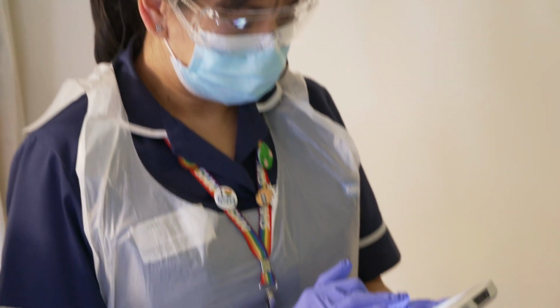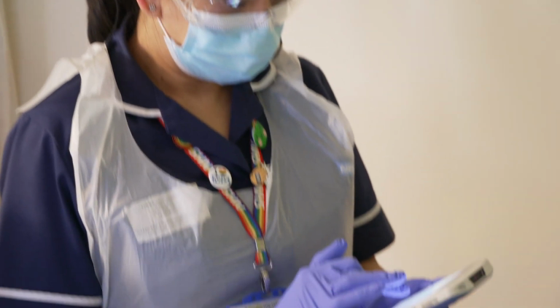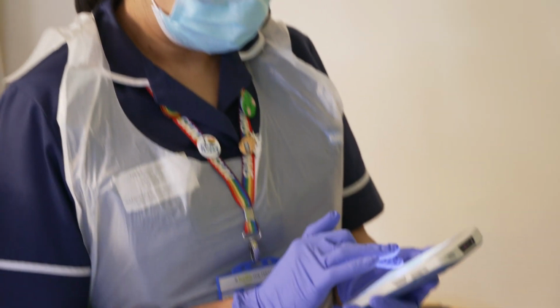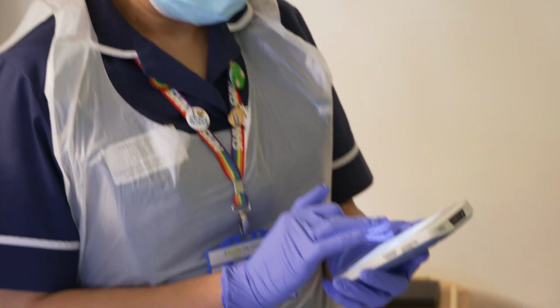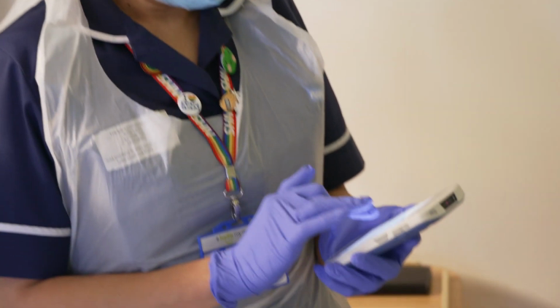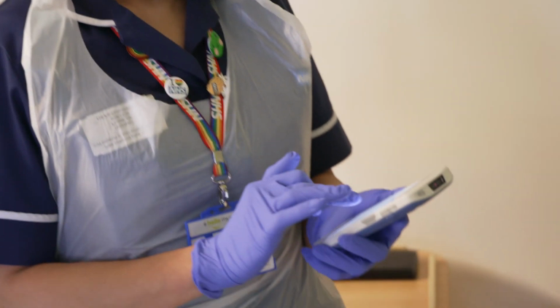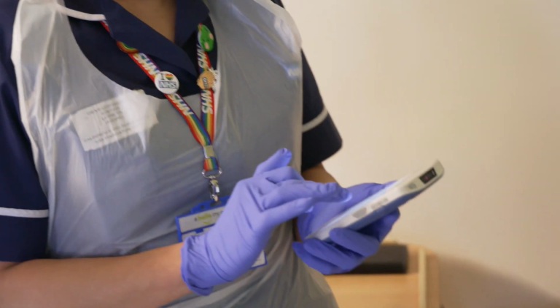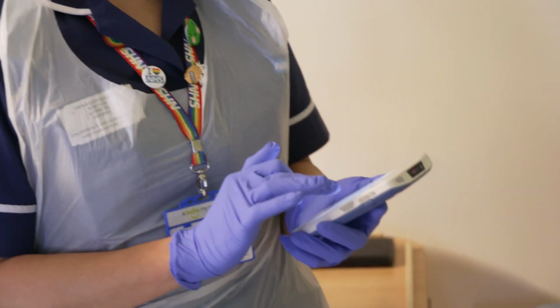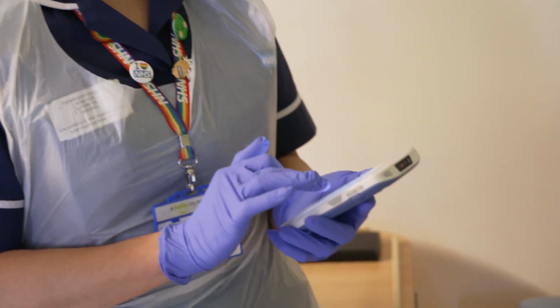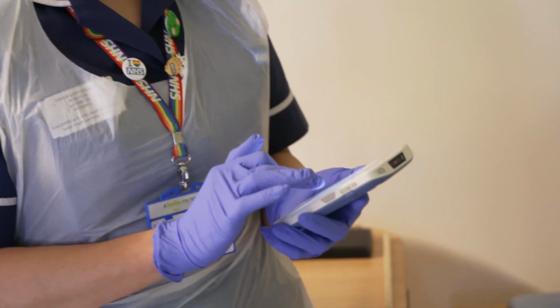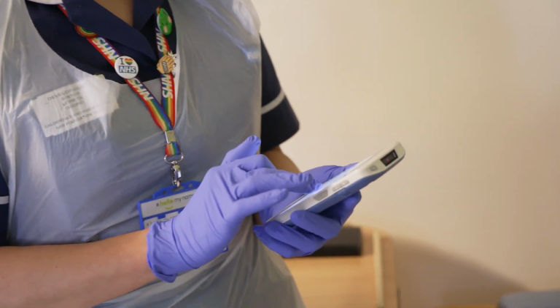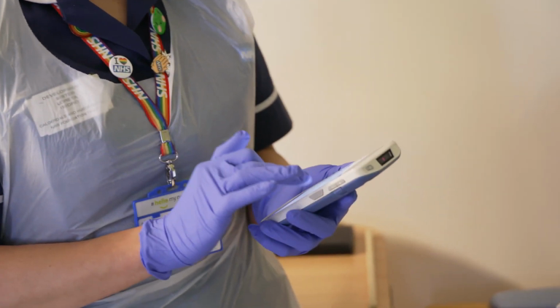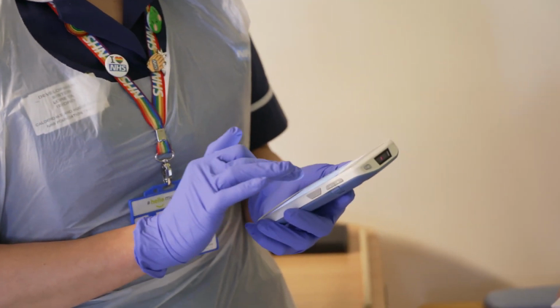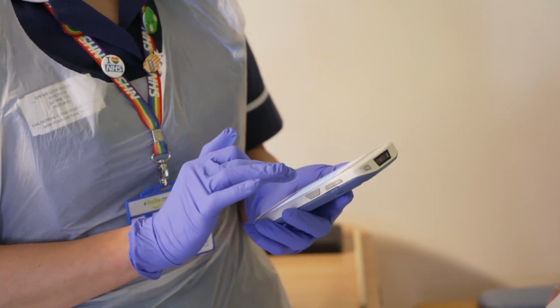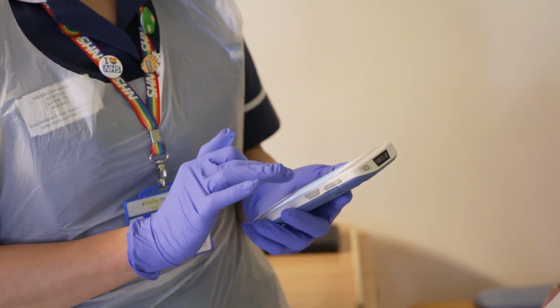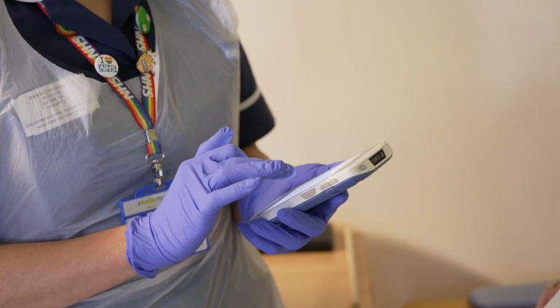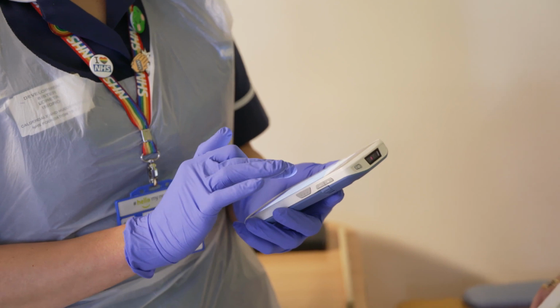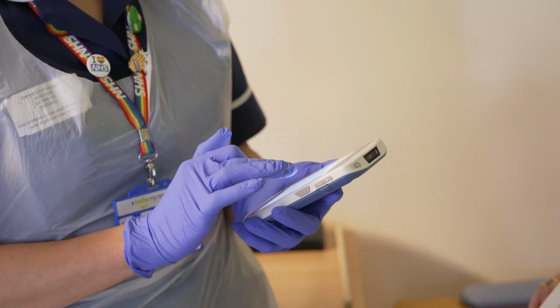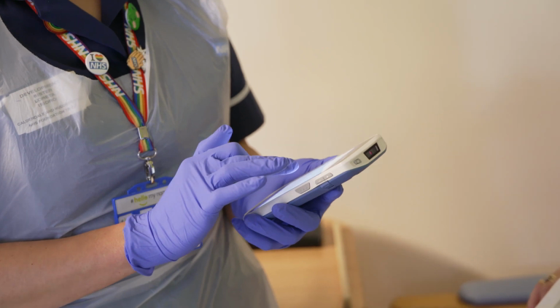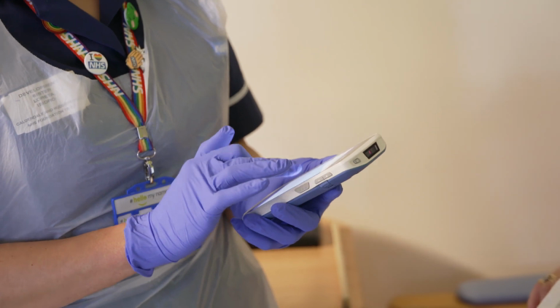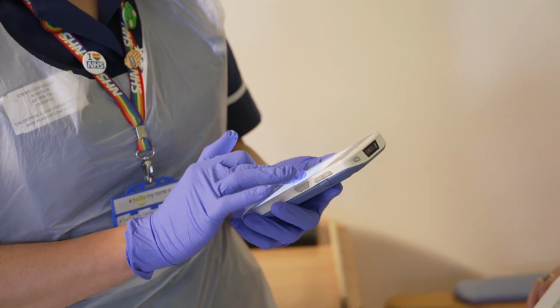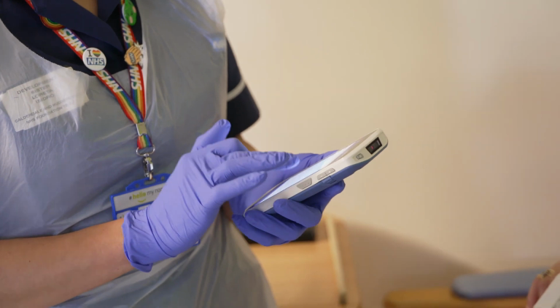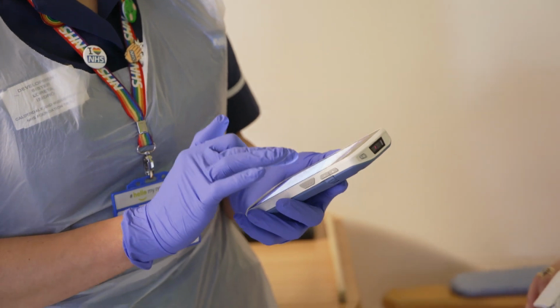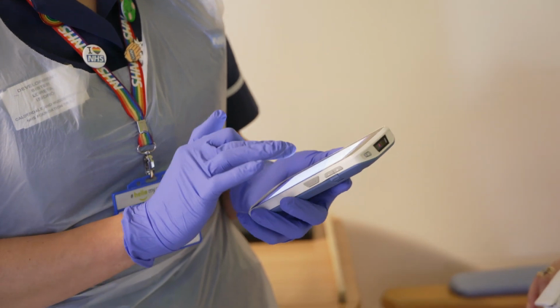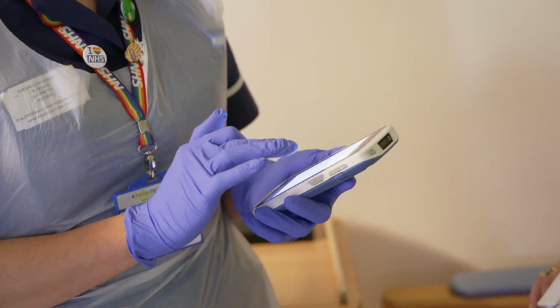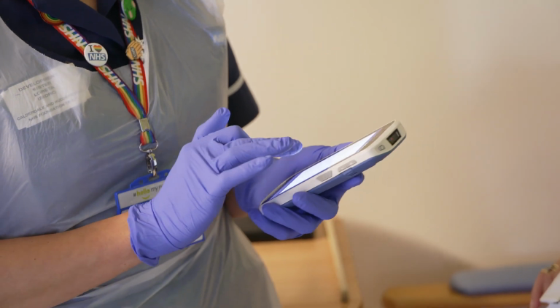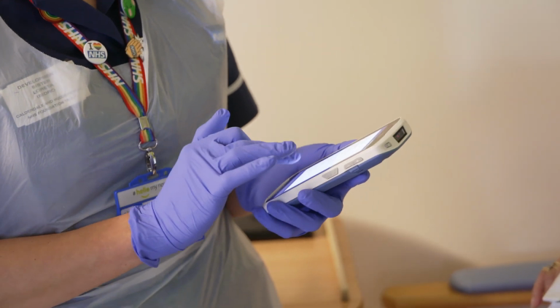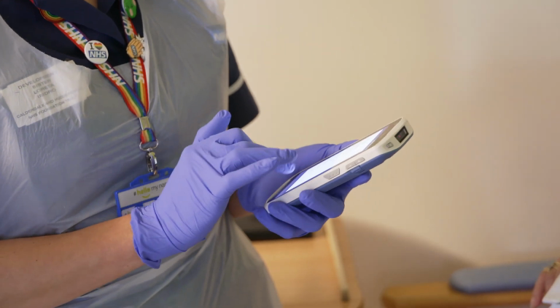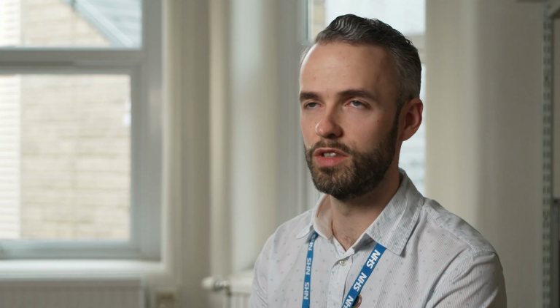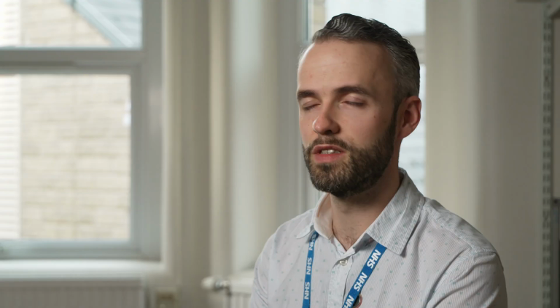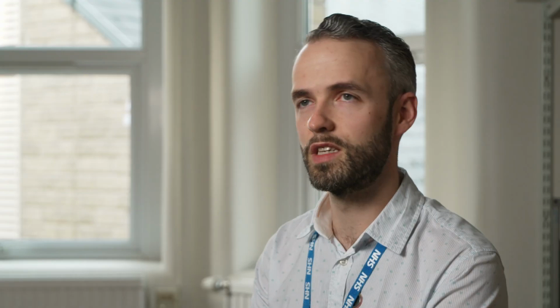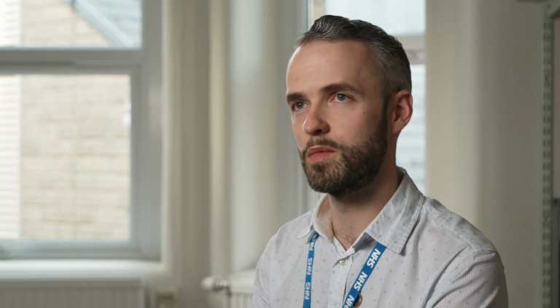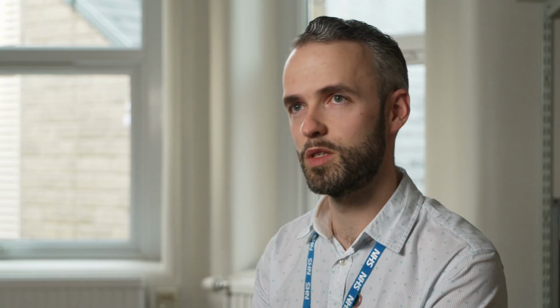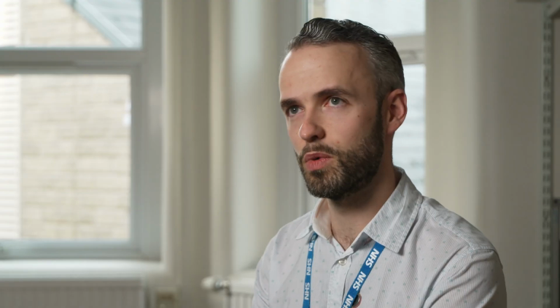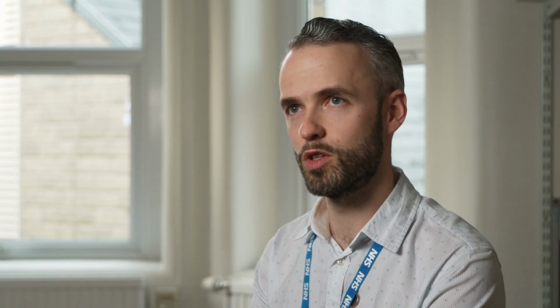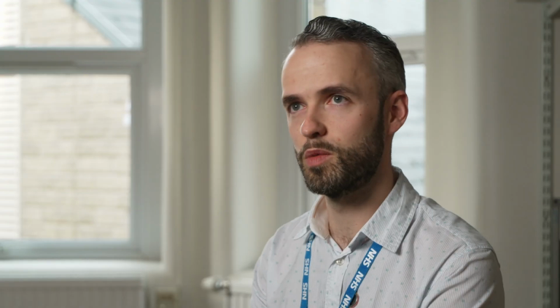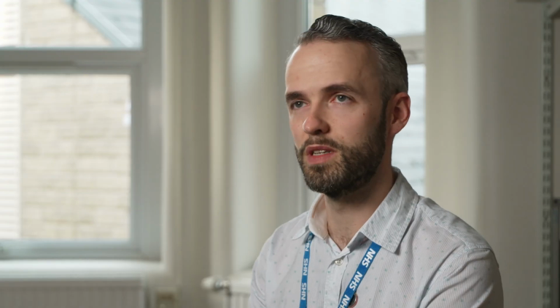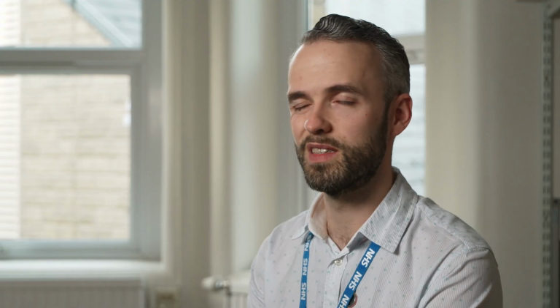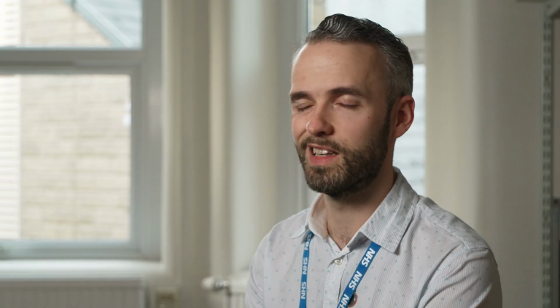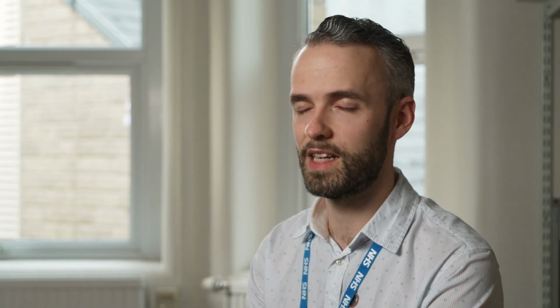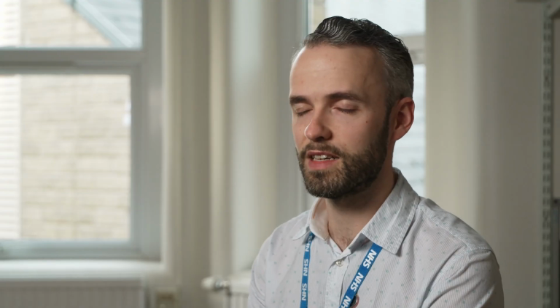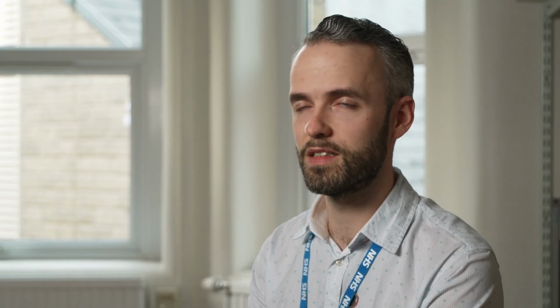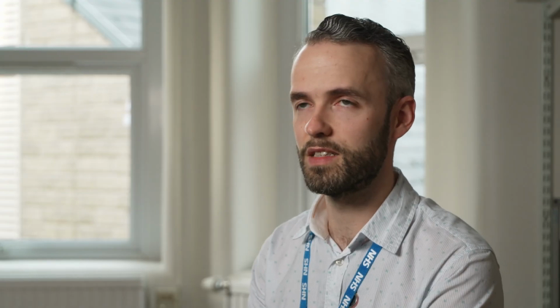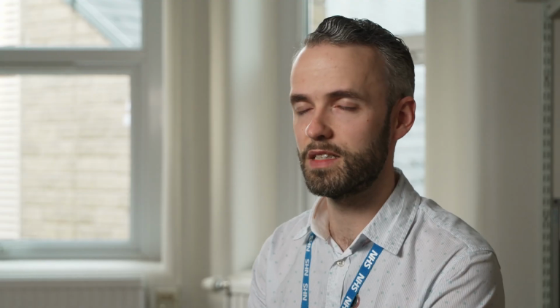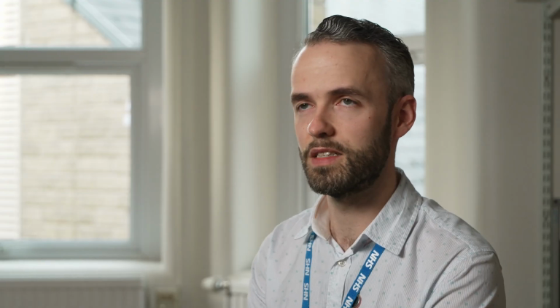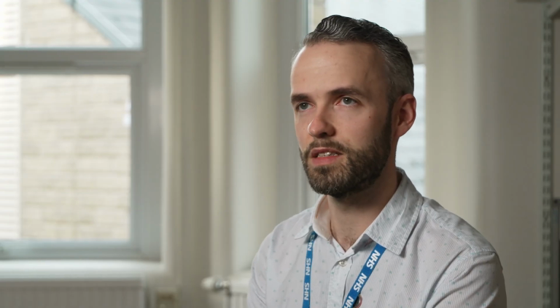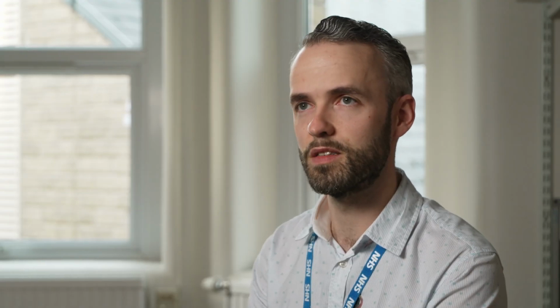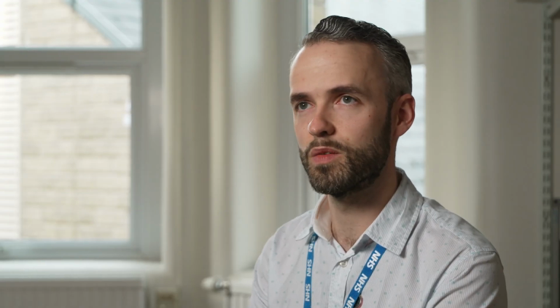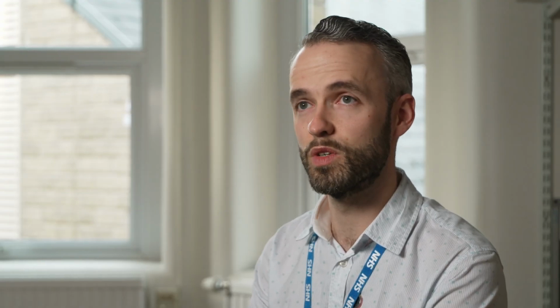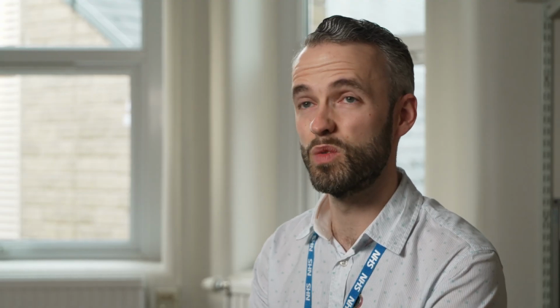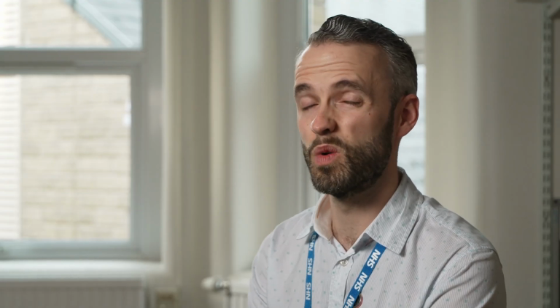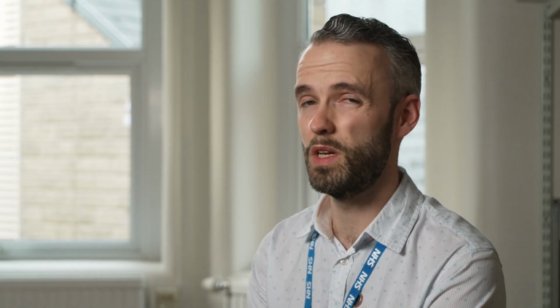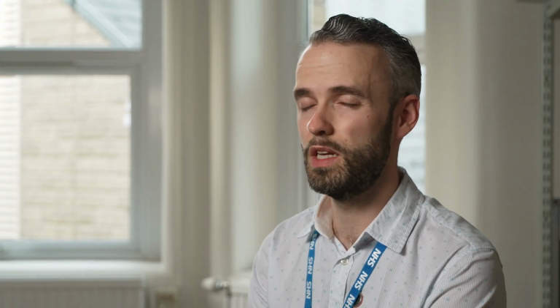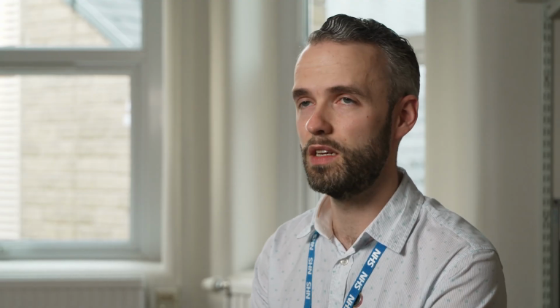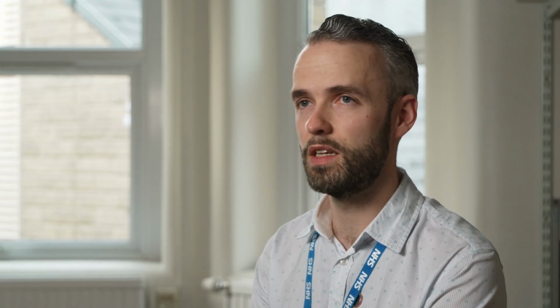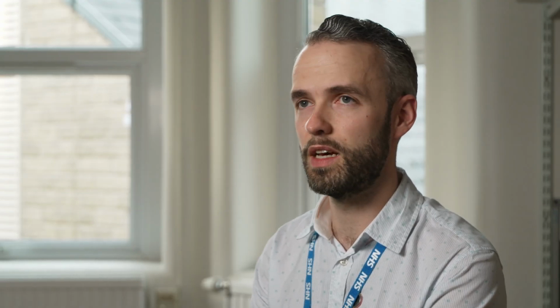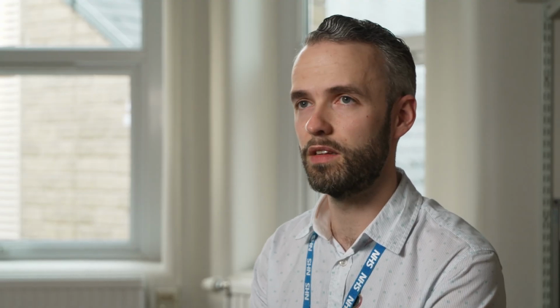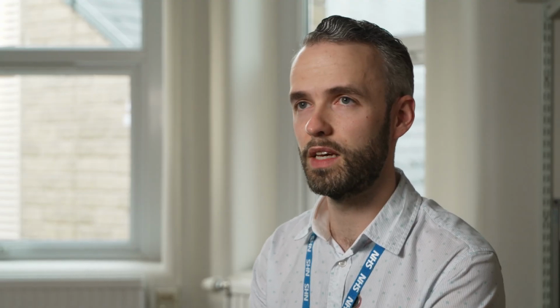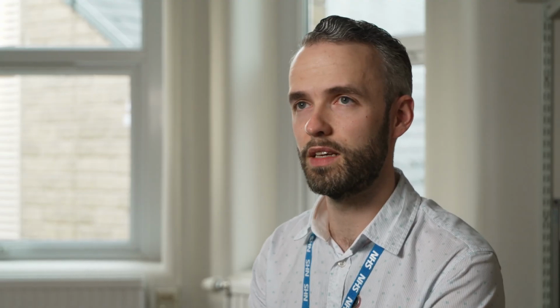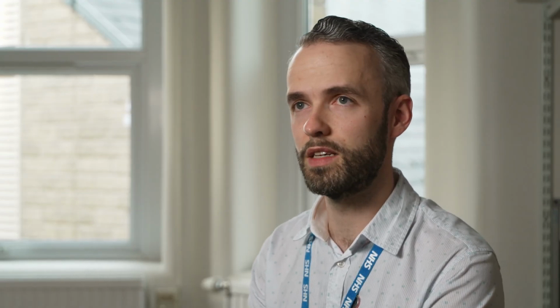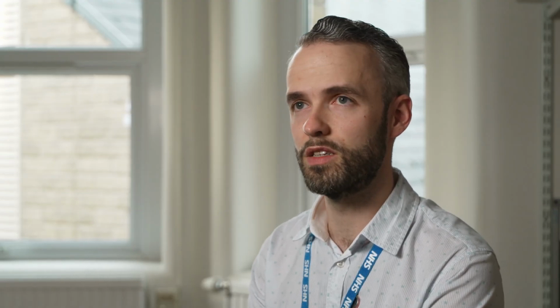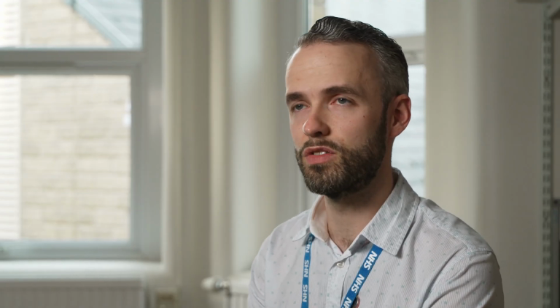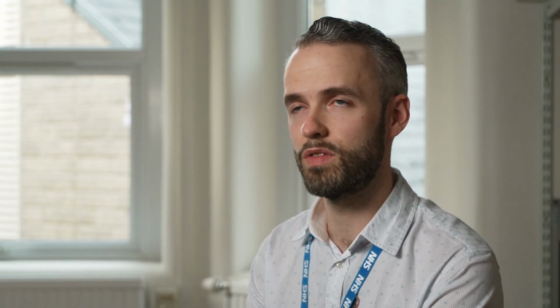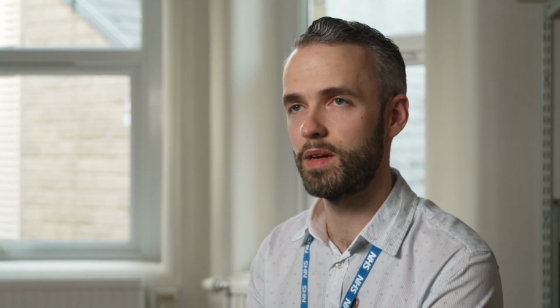You know what you're getting when it comes to a Zebra device. It's going to be good, it's going to be supportable, it's going to last the distance, which is what you need in the healthcare industry.